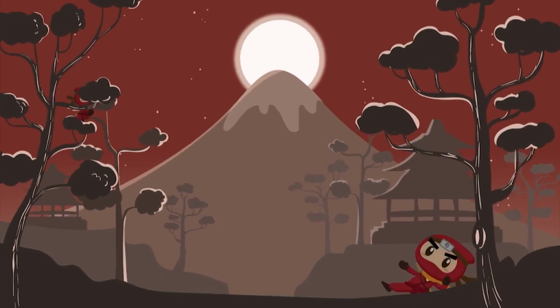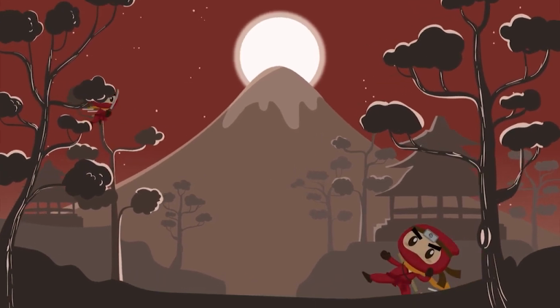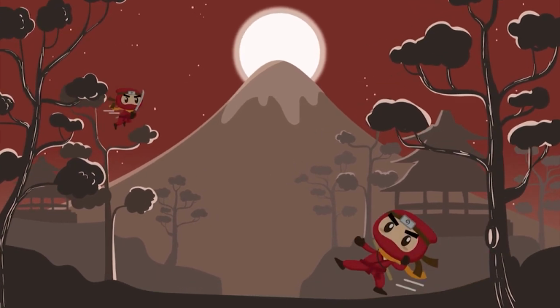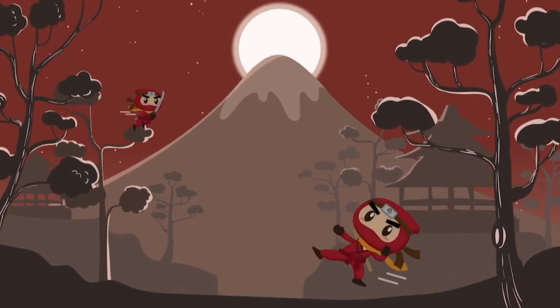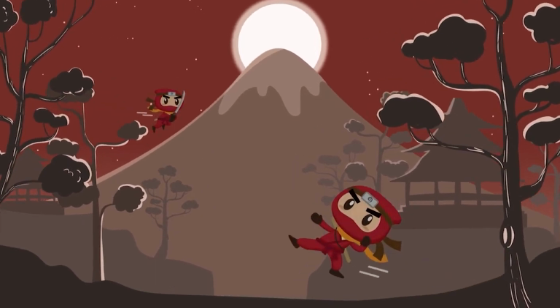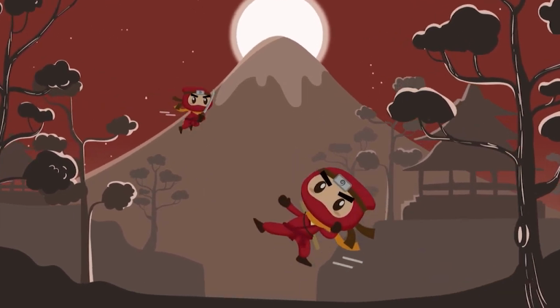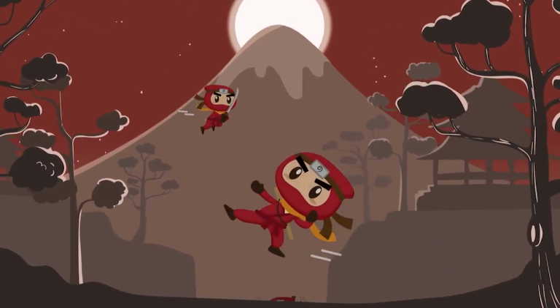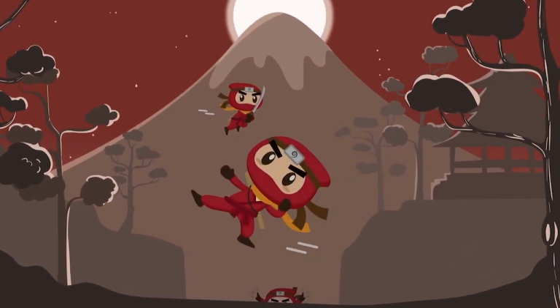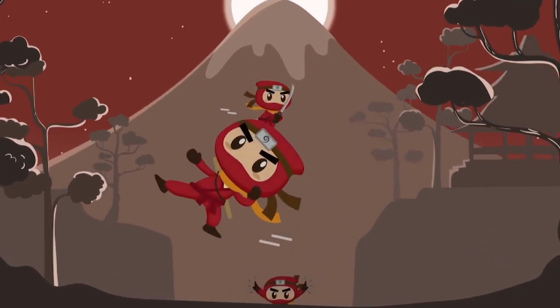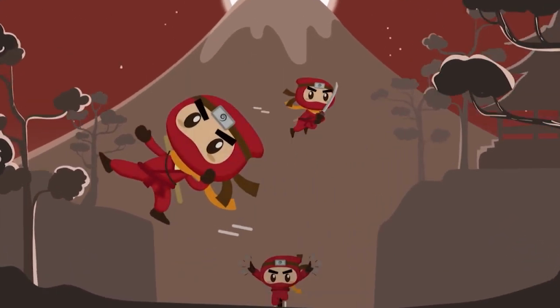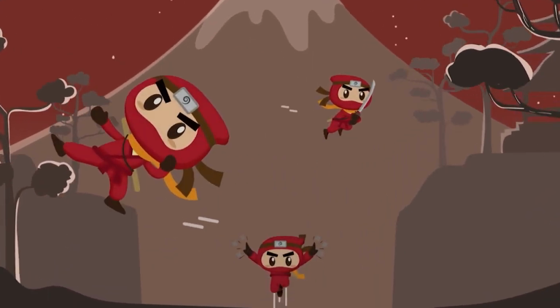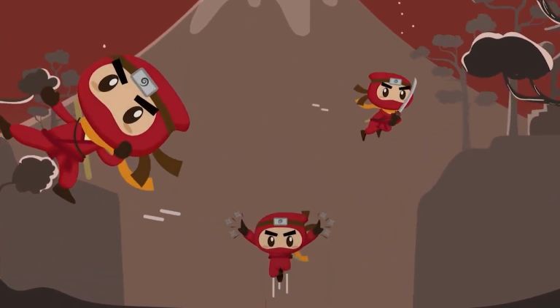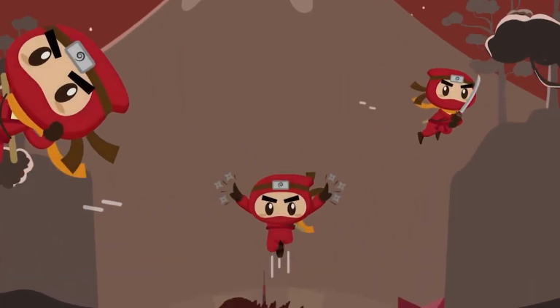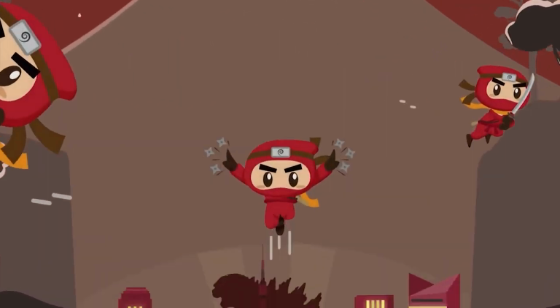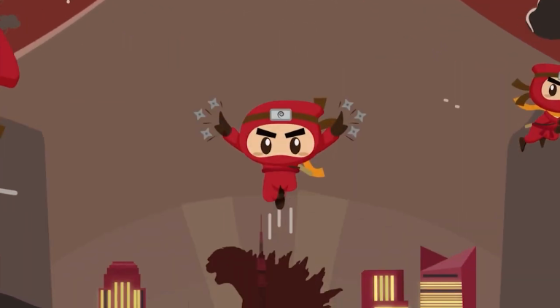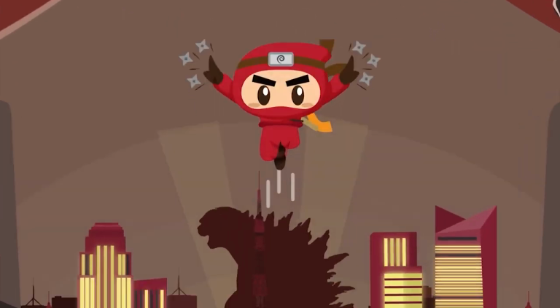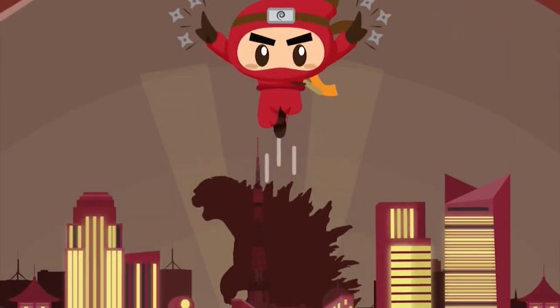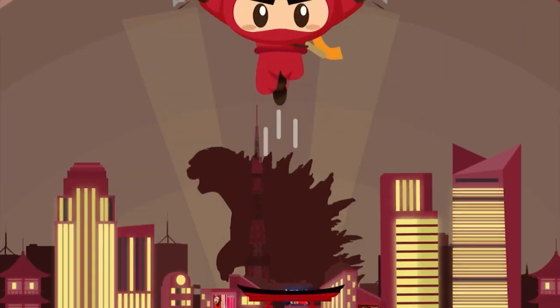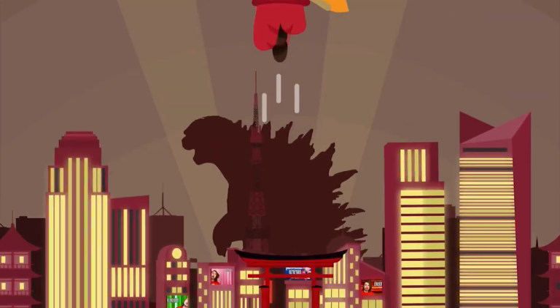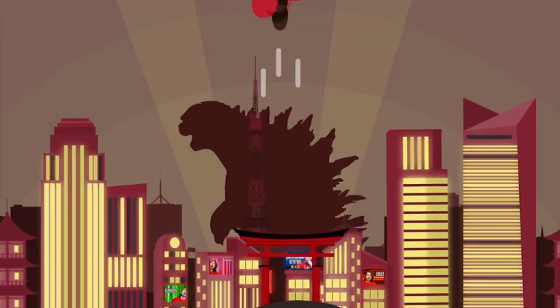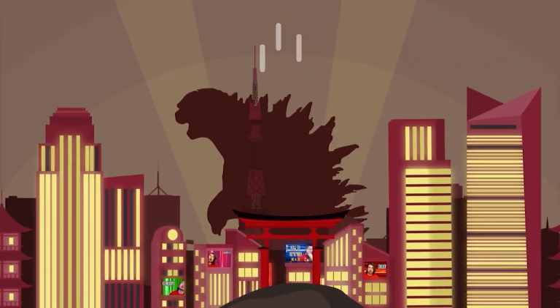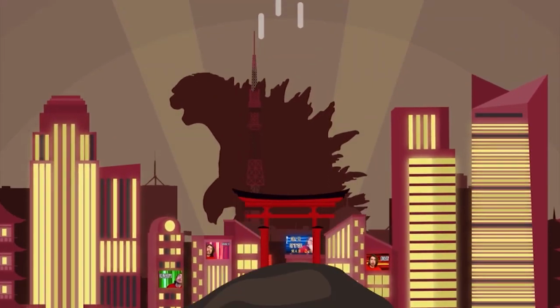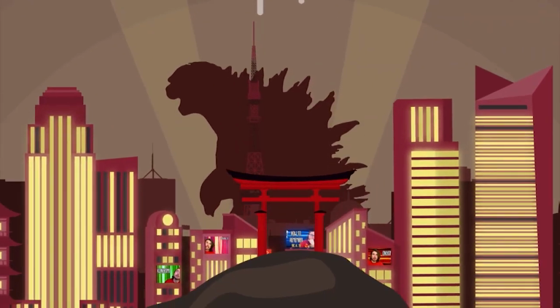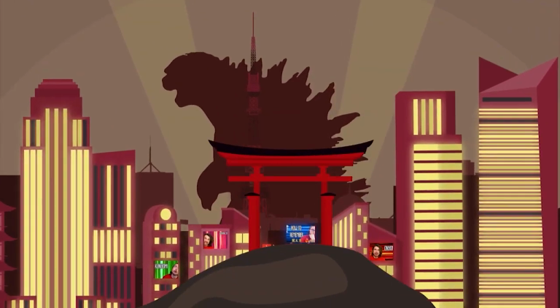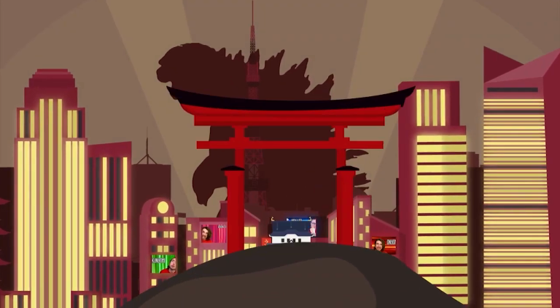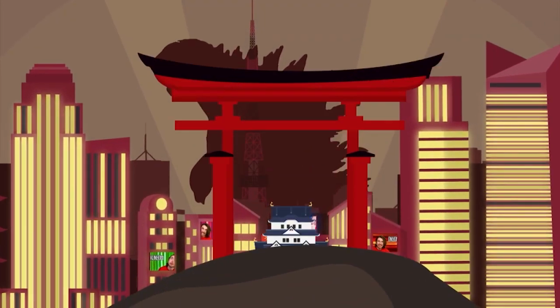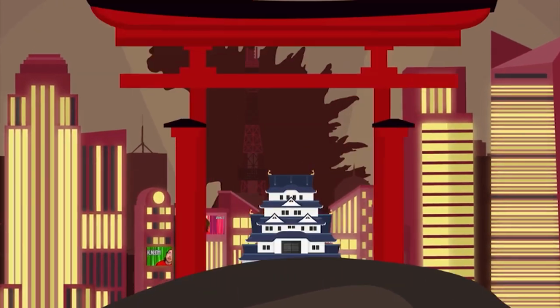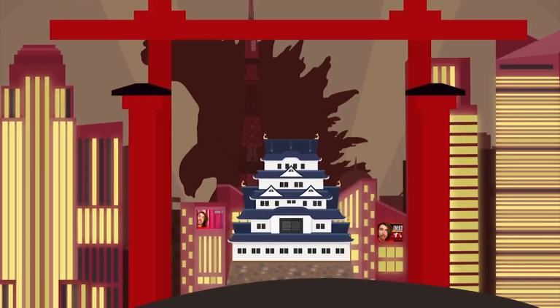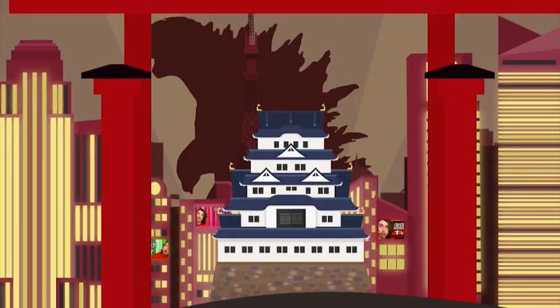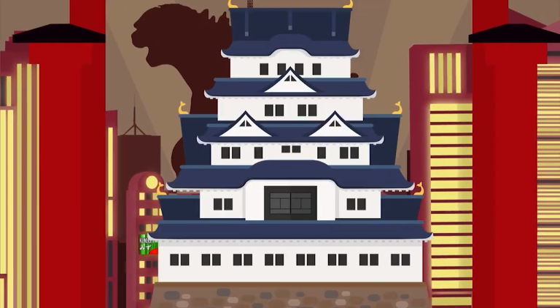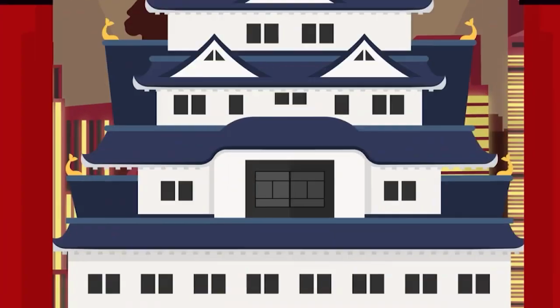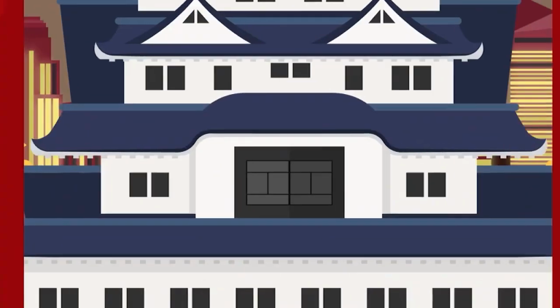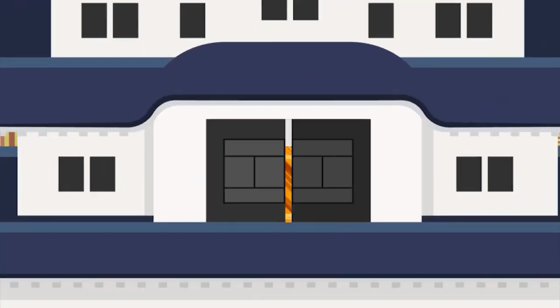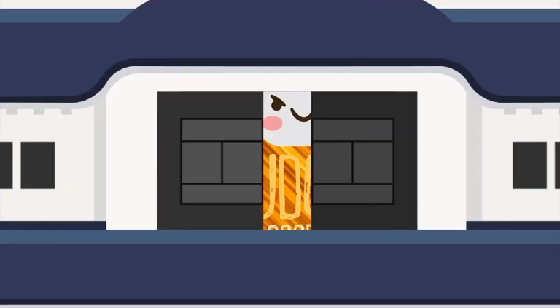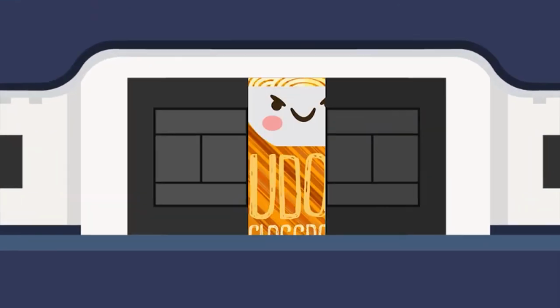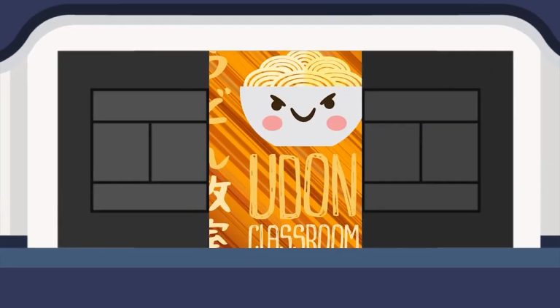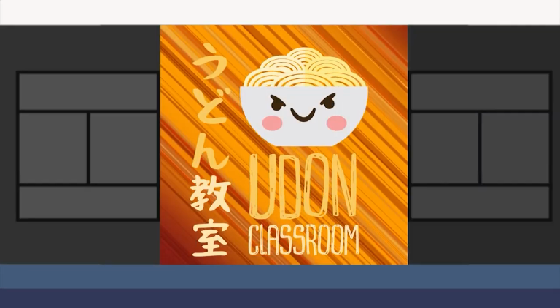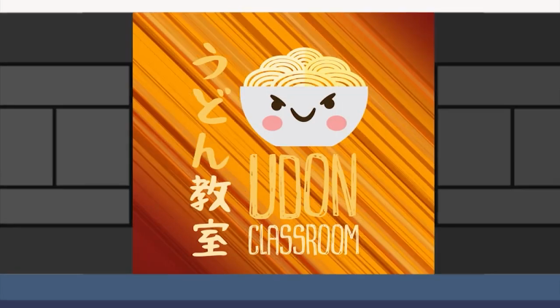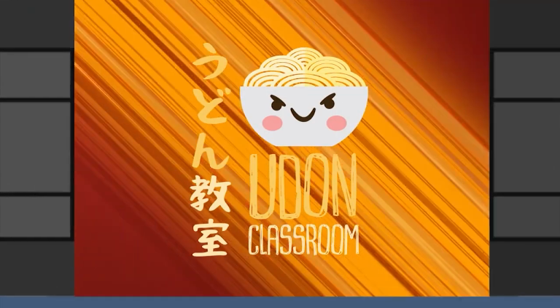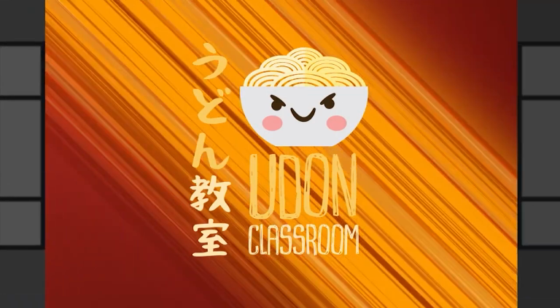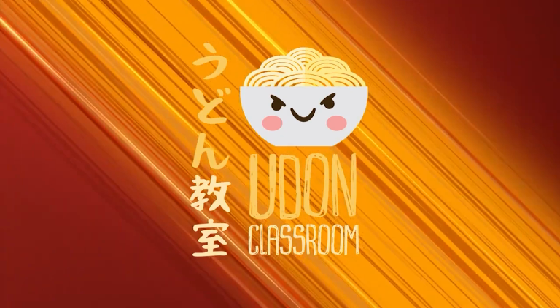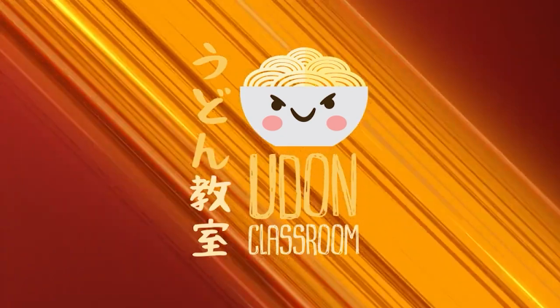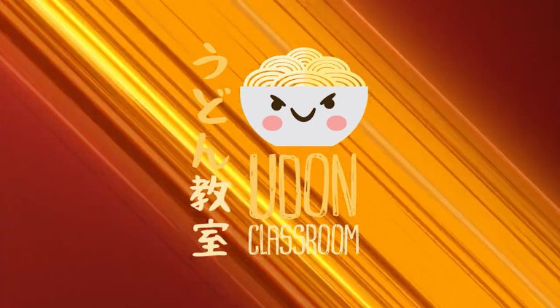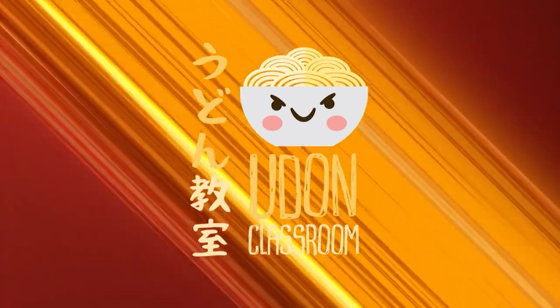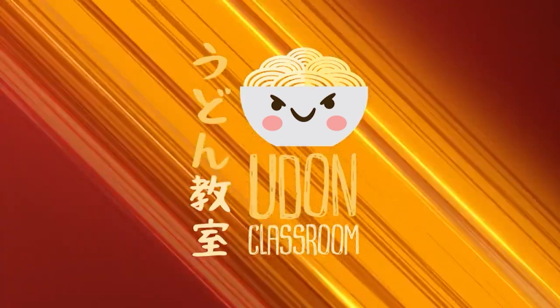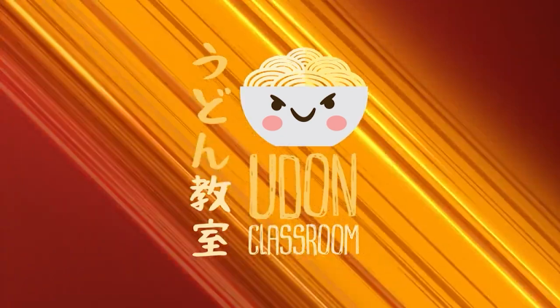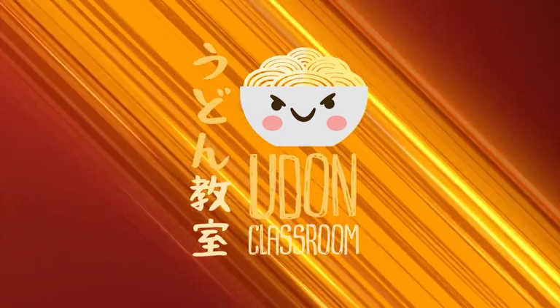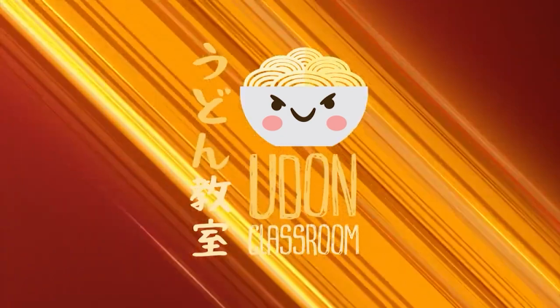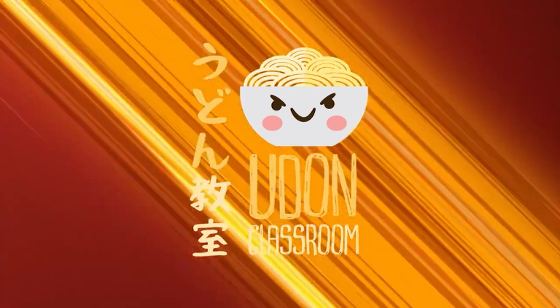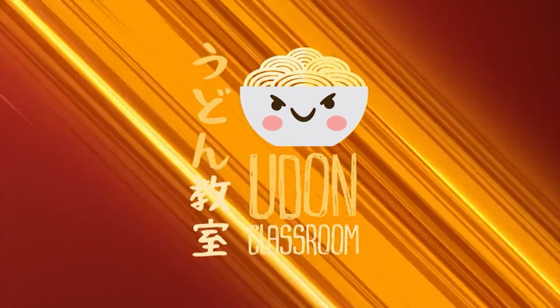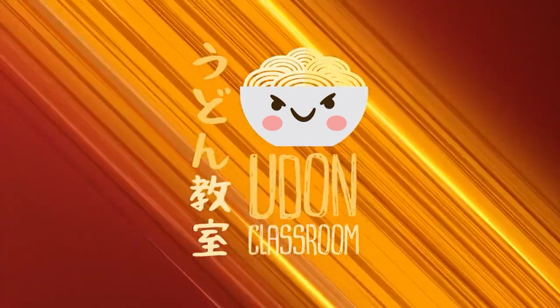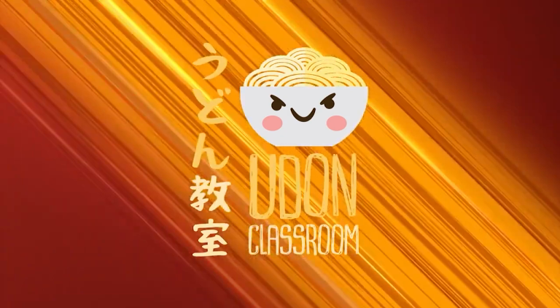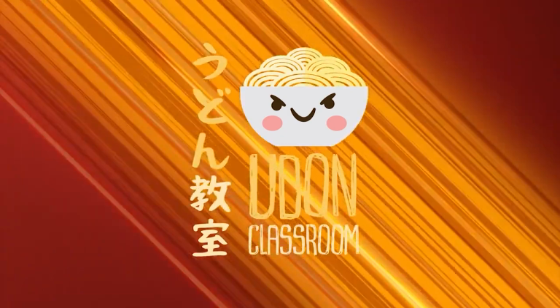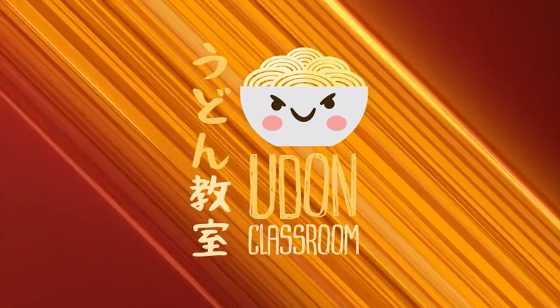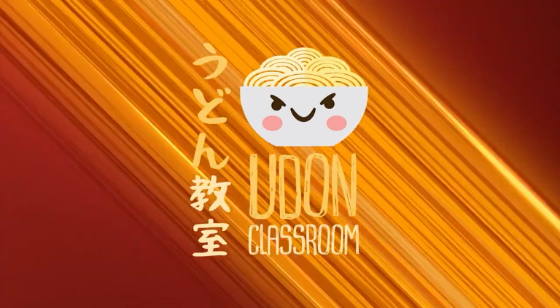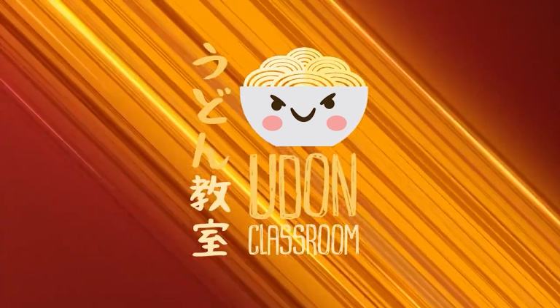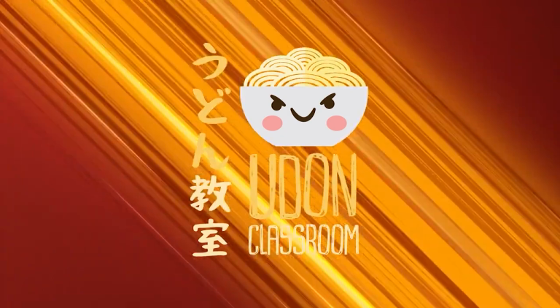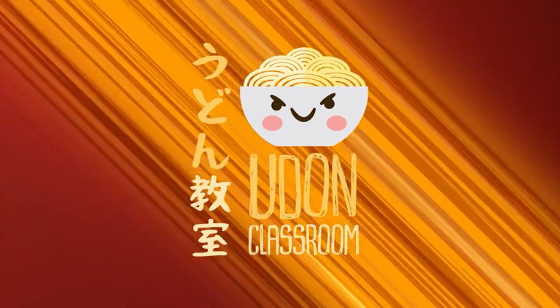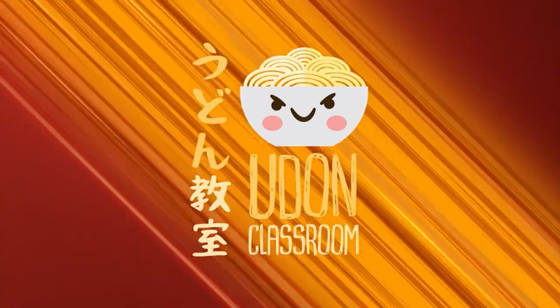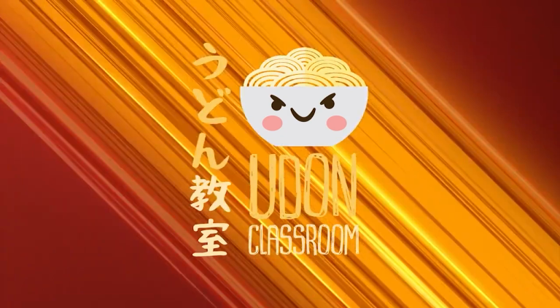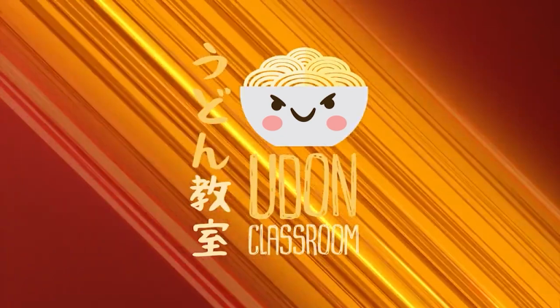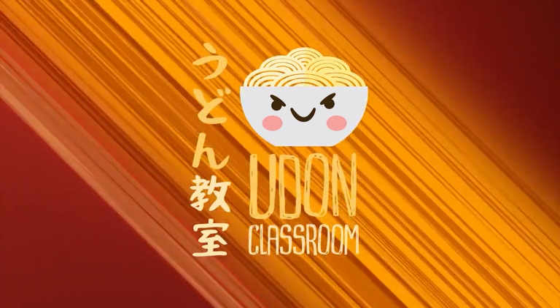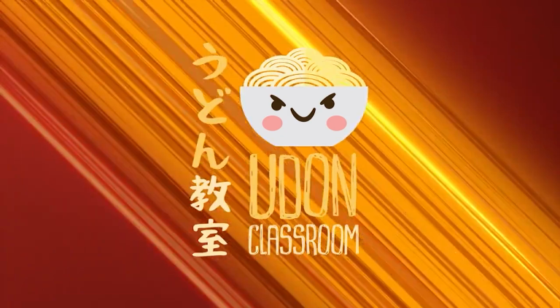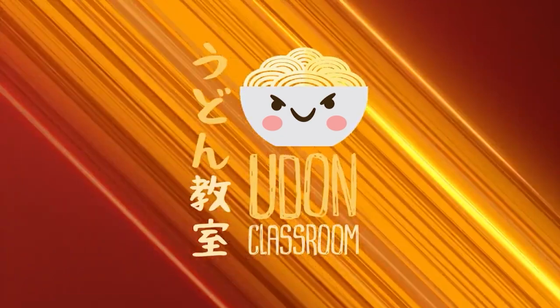Let's learn Japanese! Udon, udon, udon! Welcome to Udon教室! Let's start!